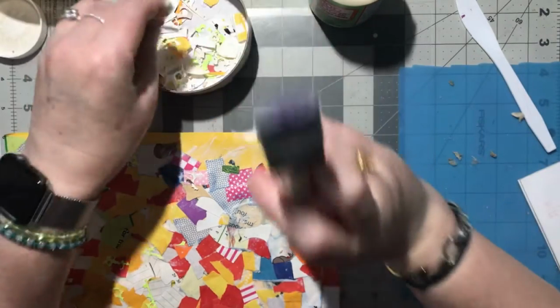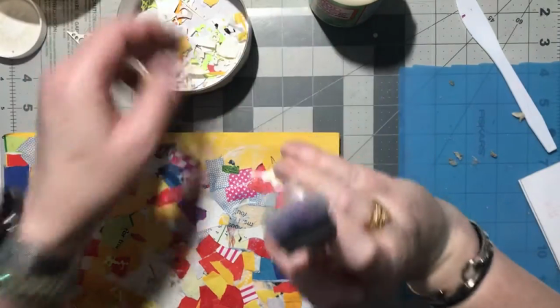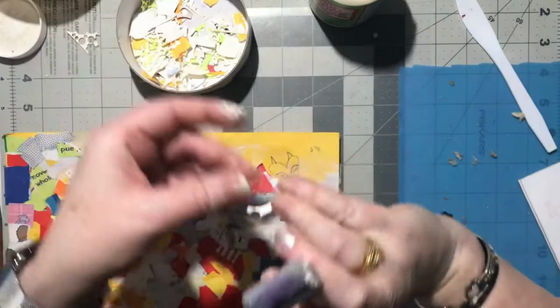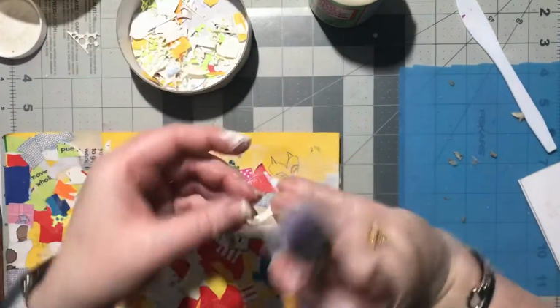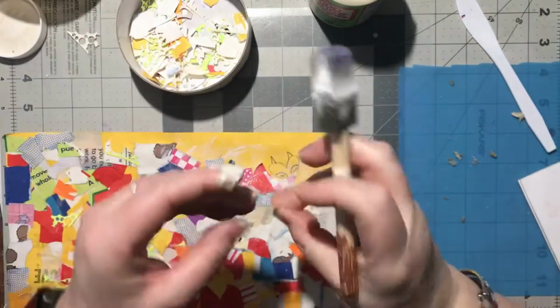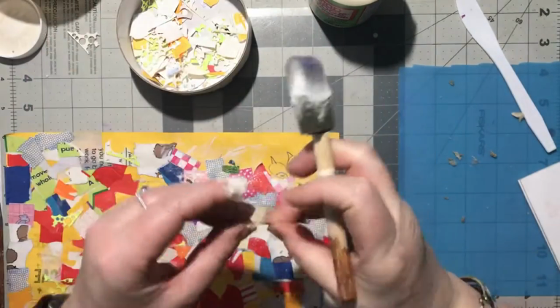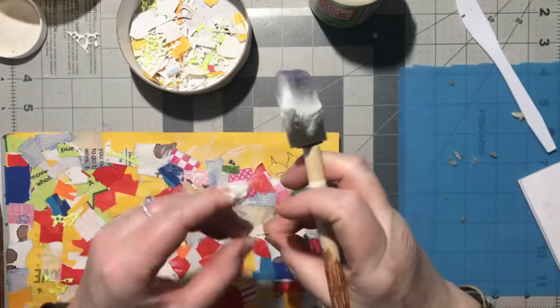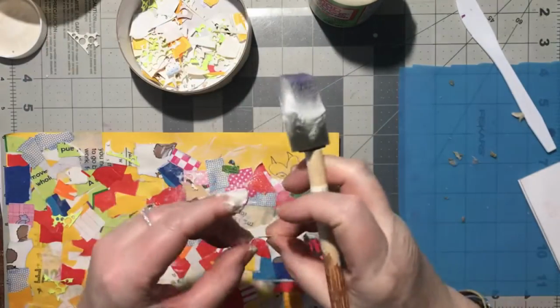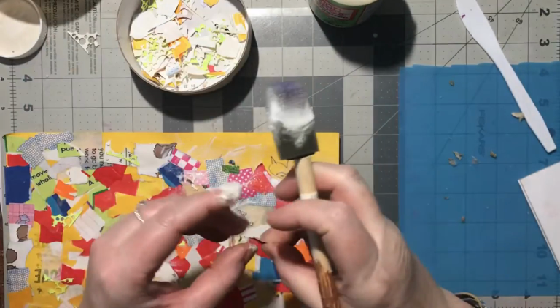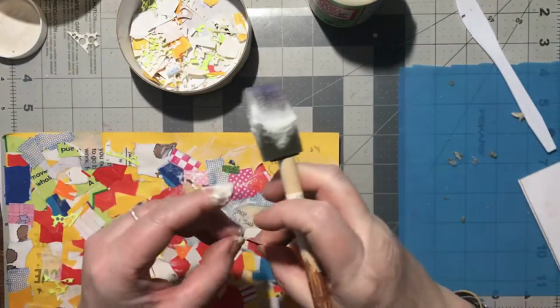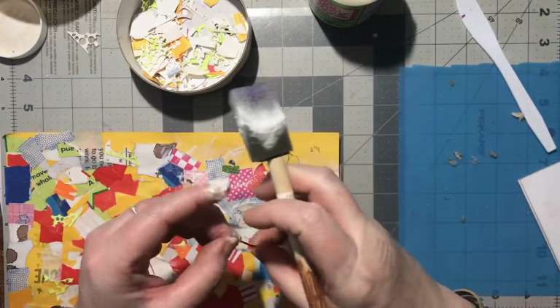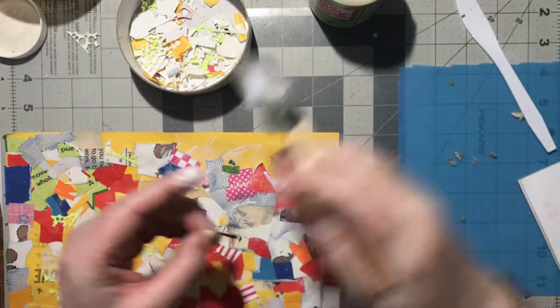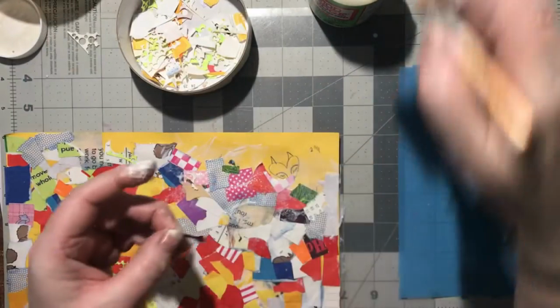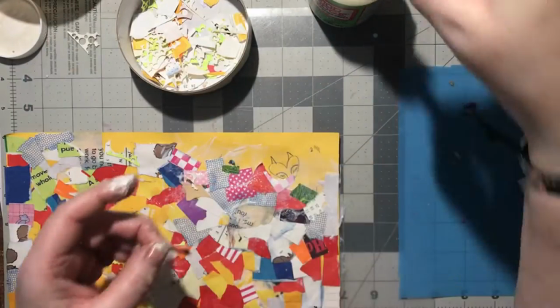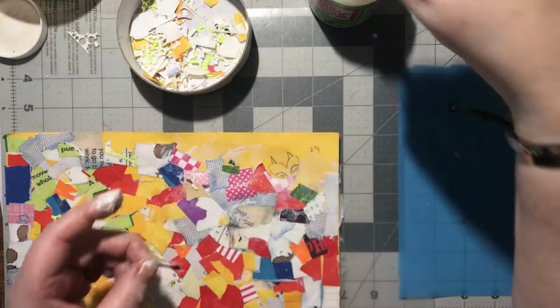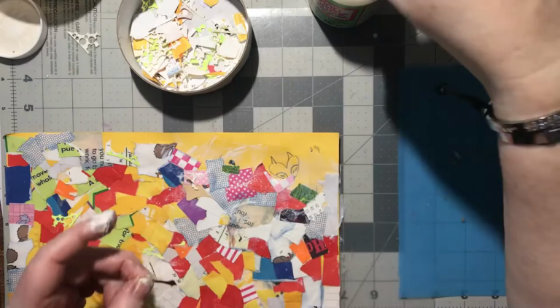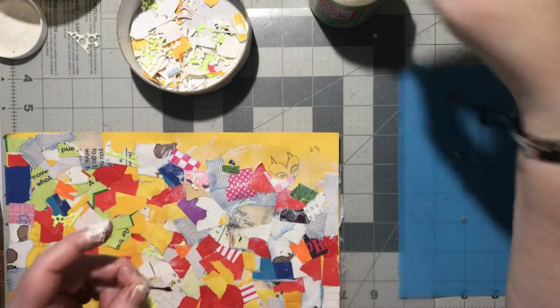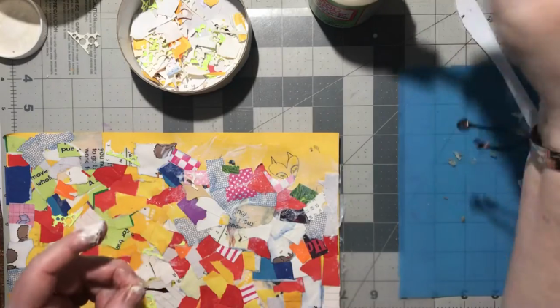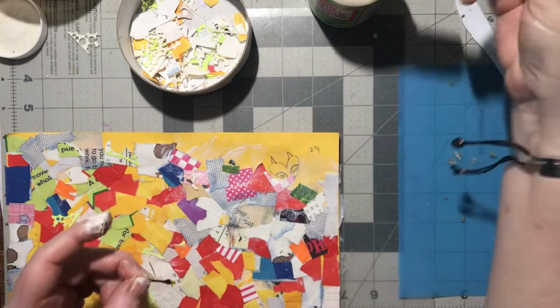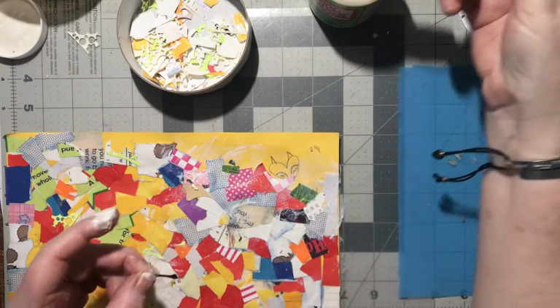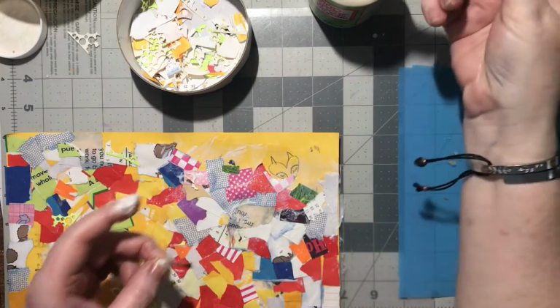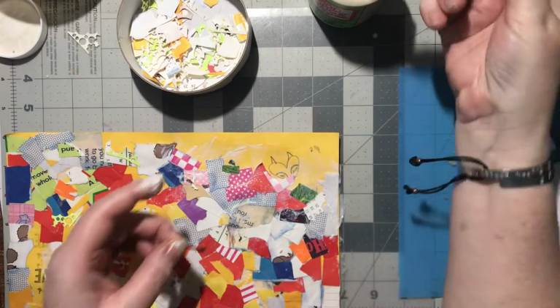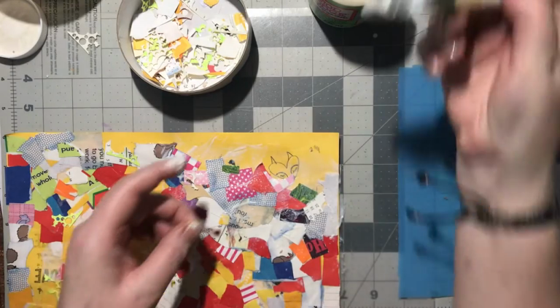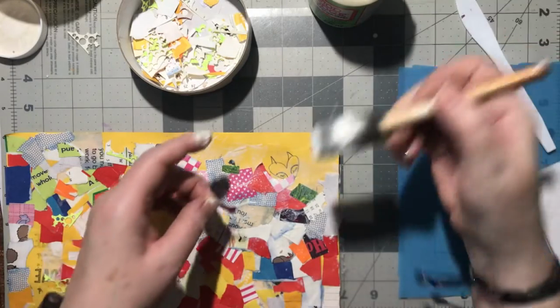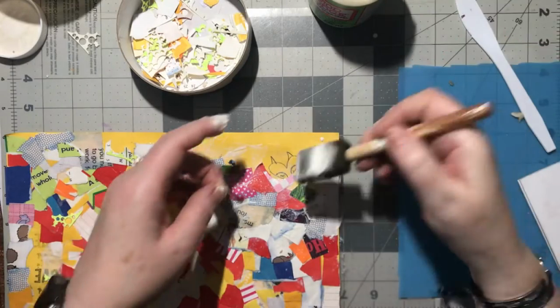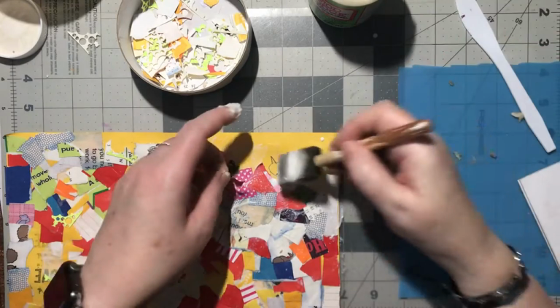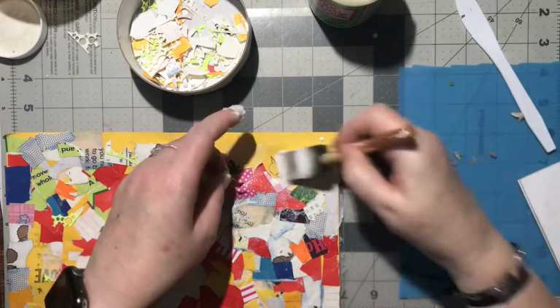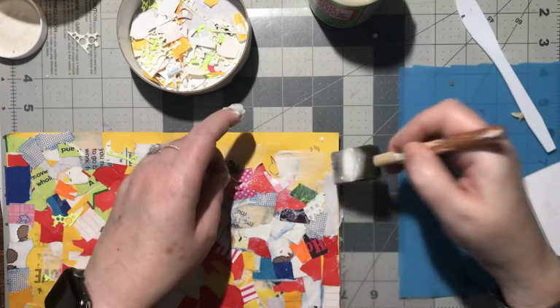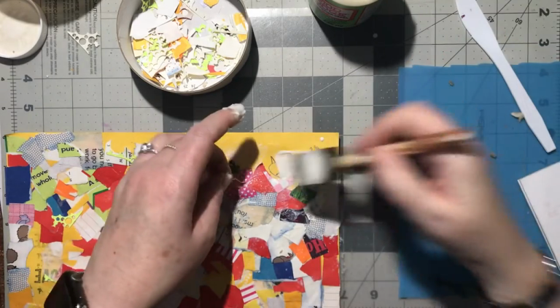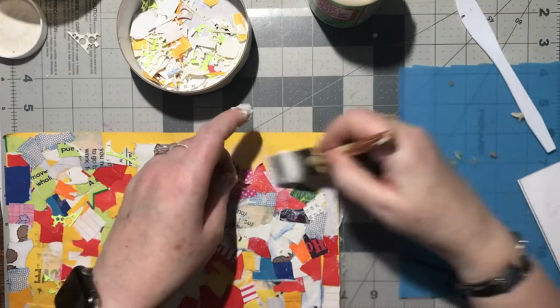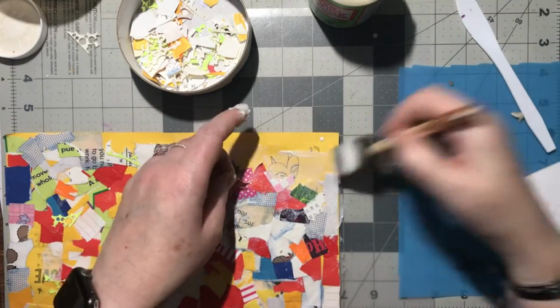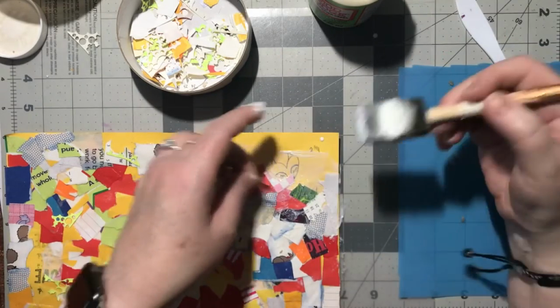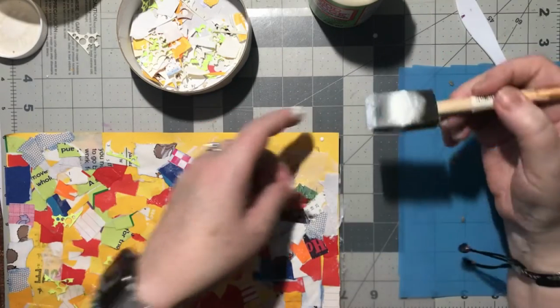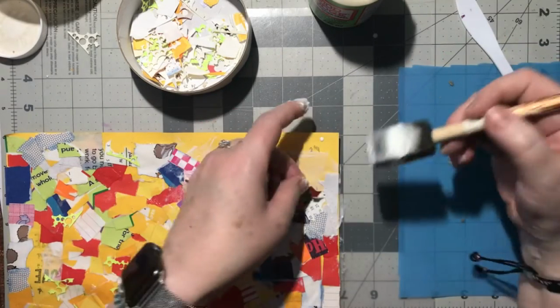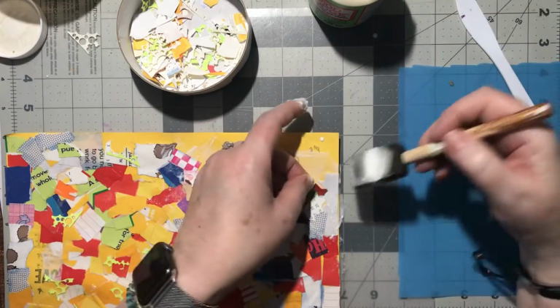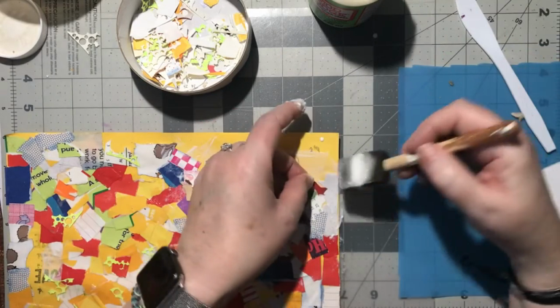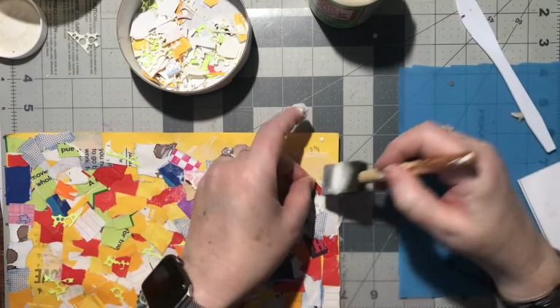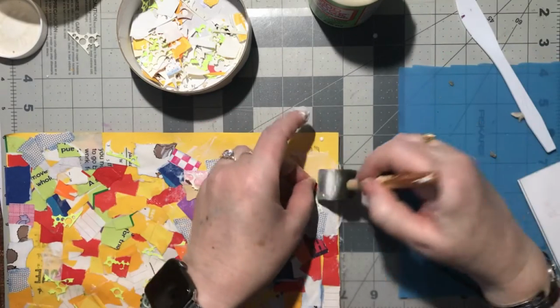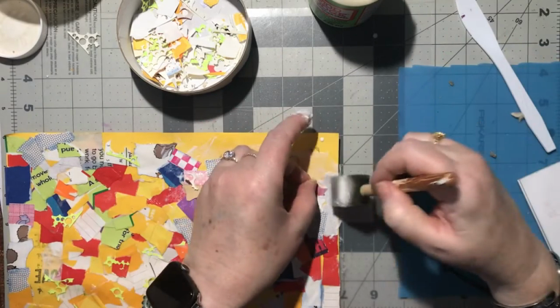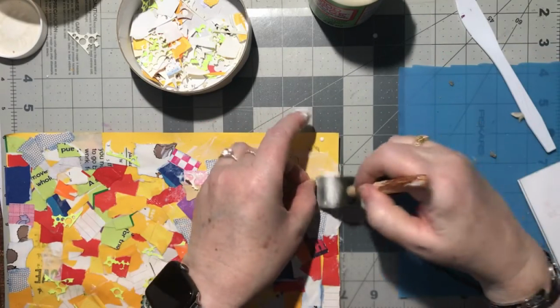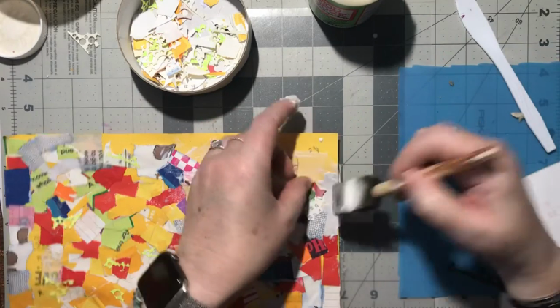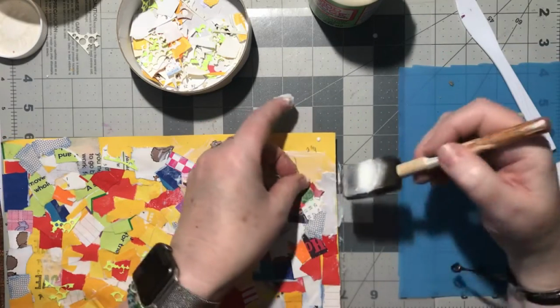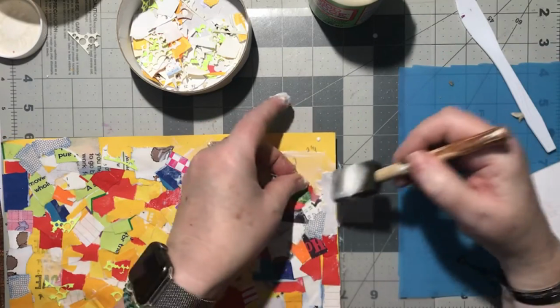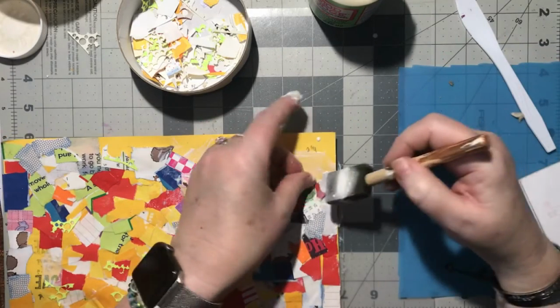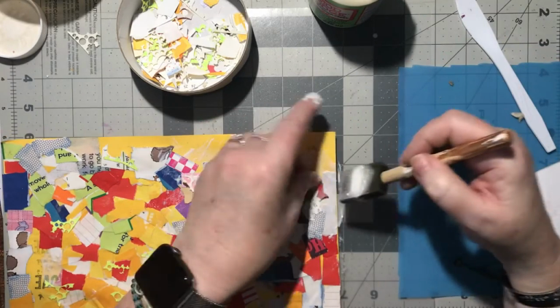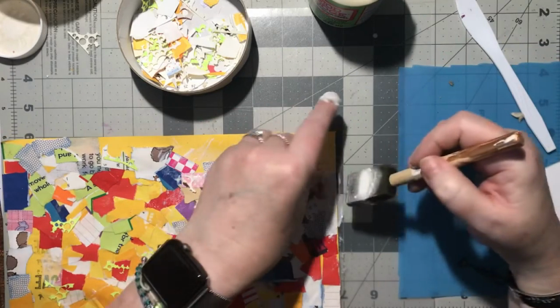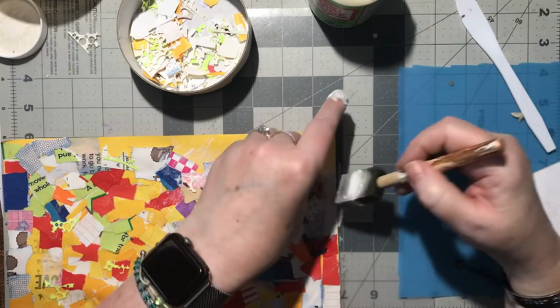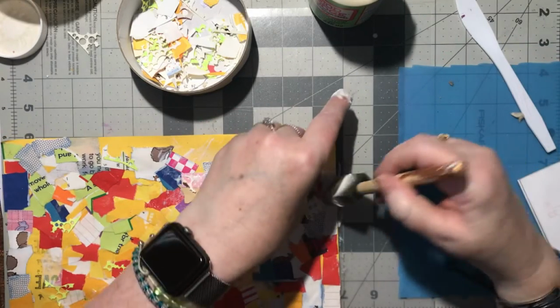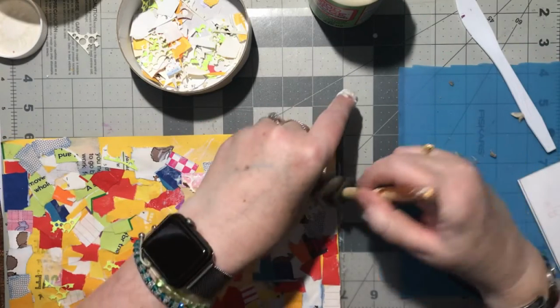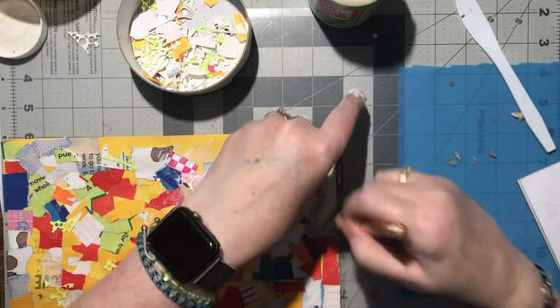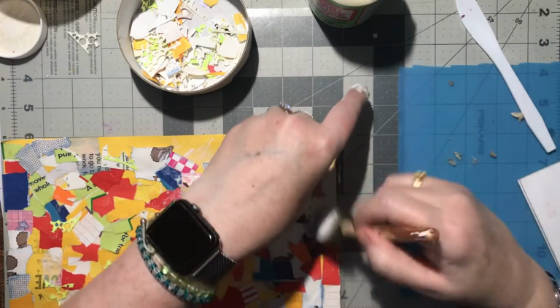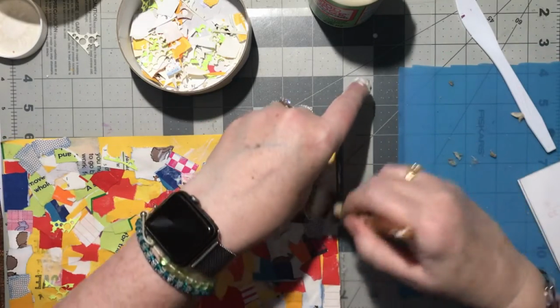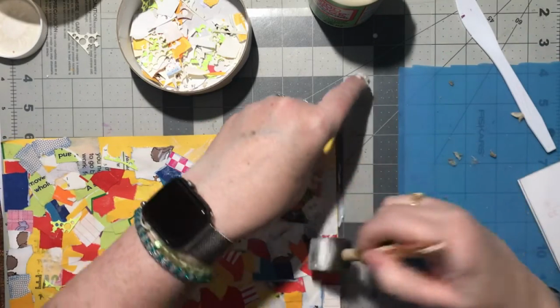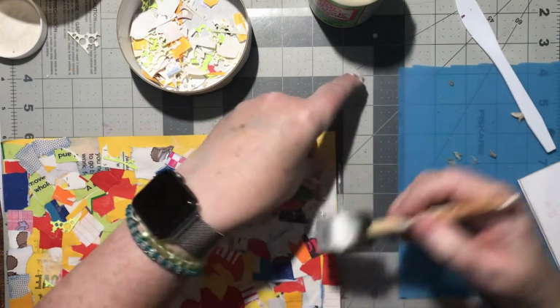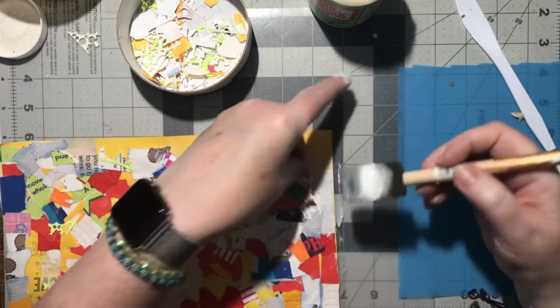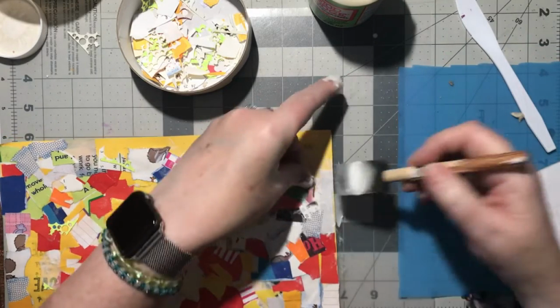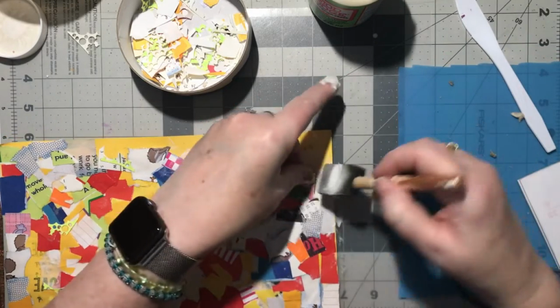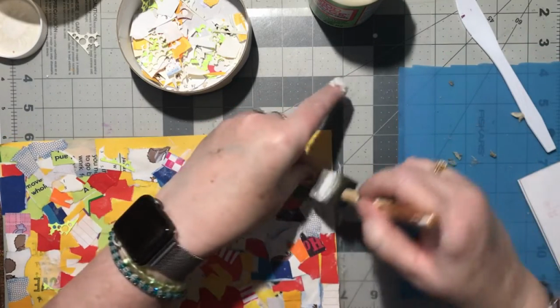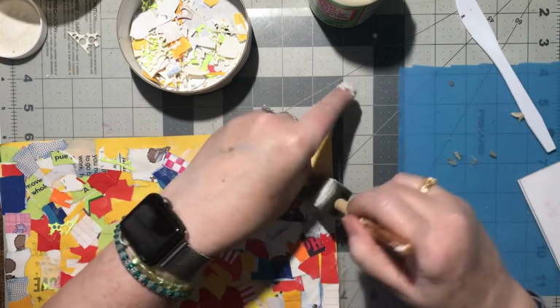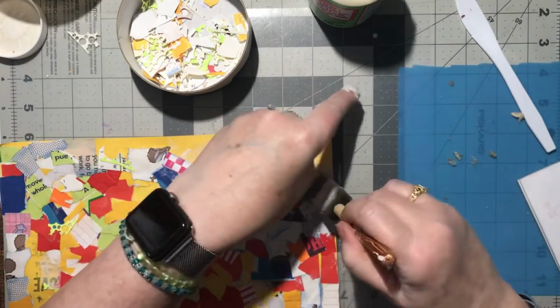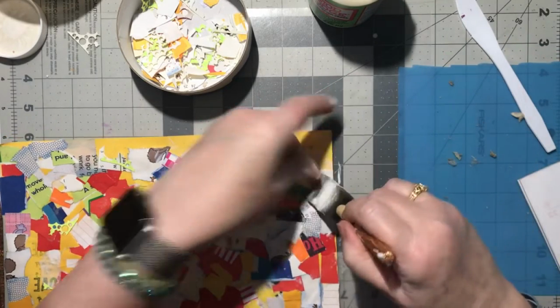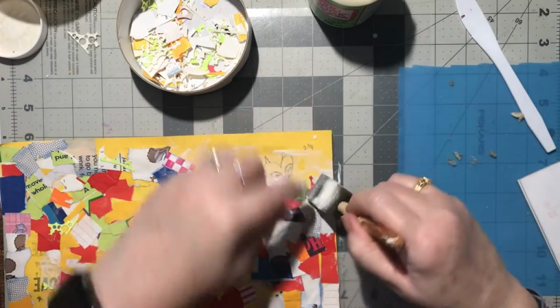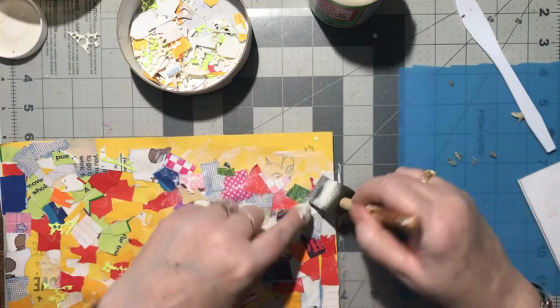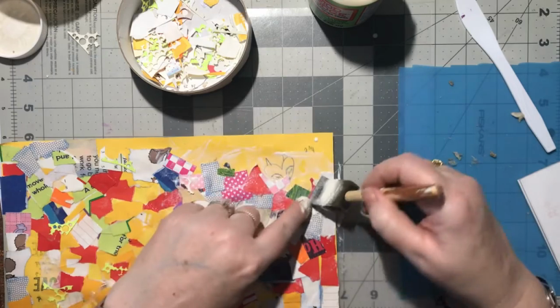More red. Definitely use a lot of glue when you're doing this - that's for sure.